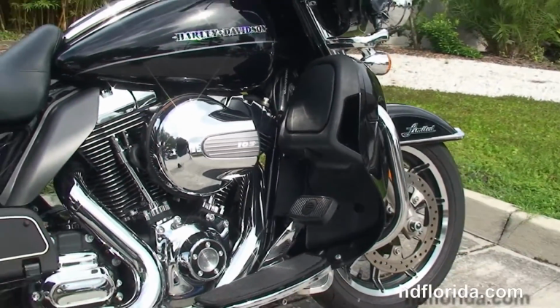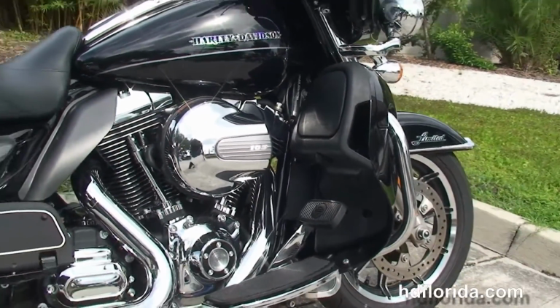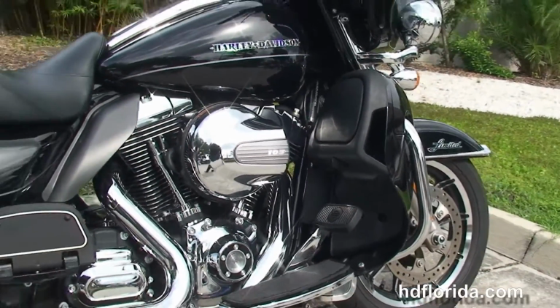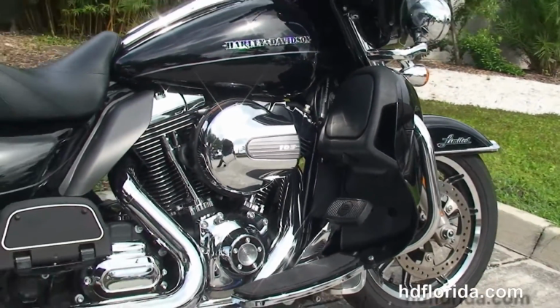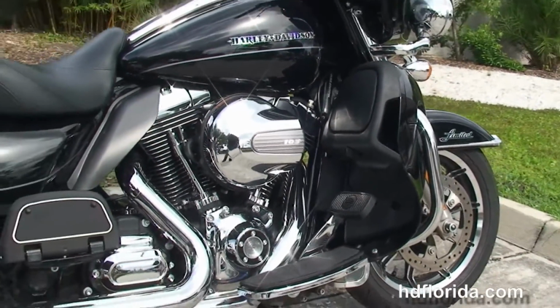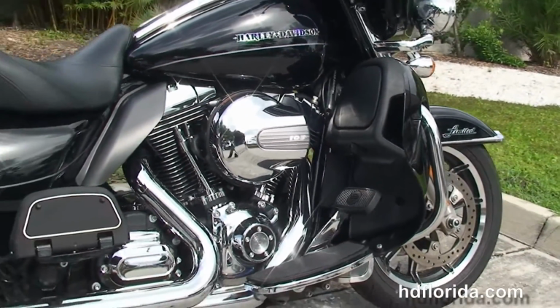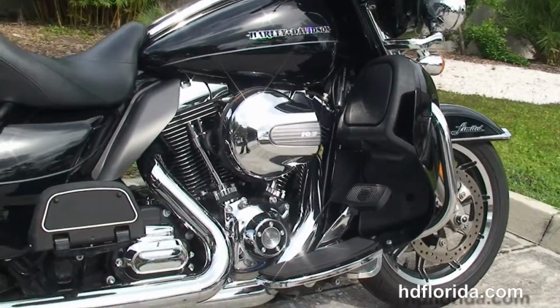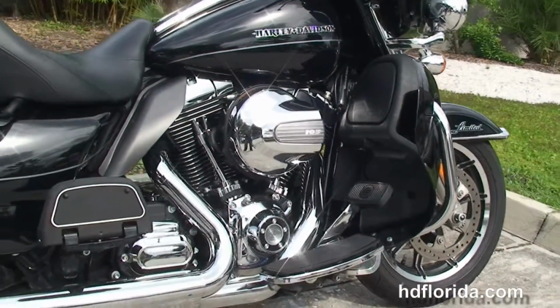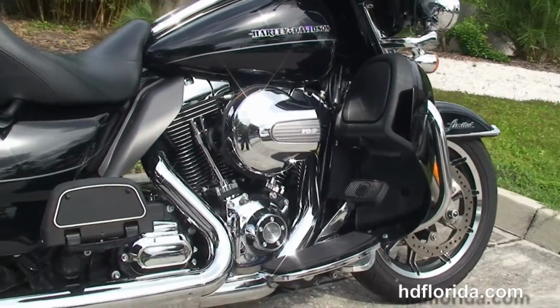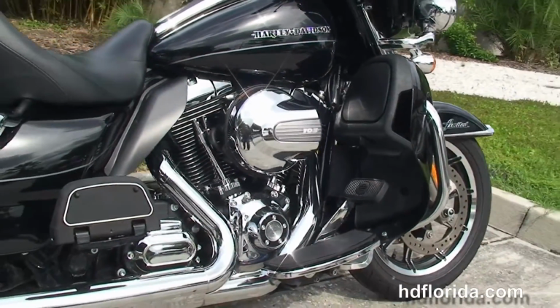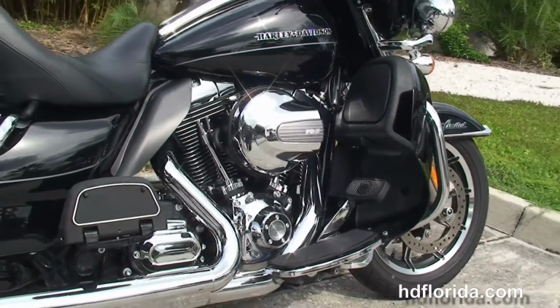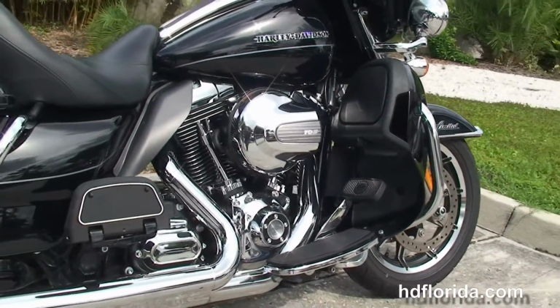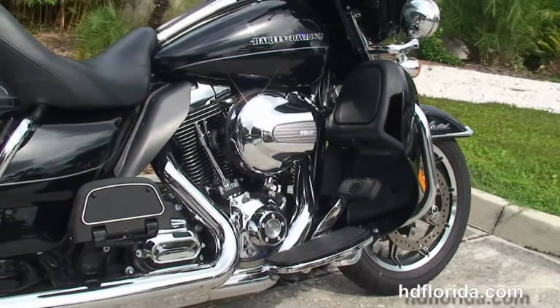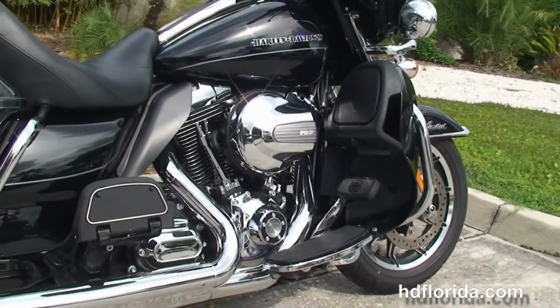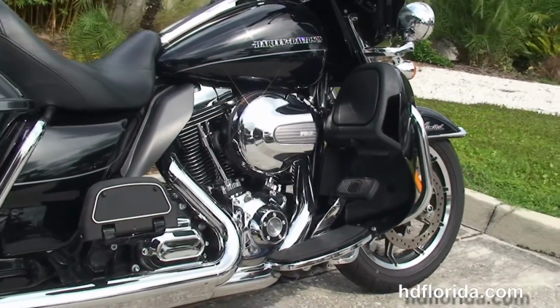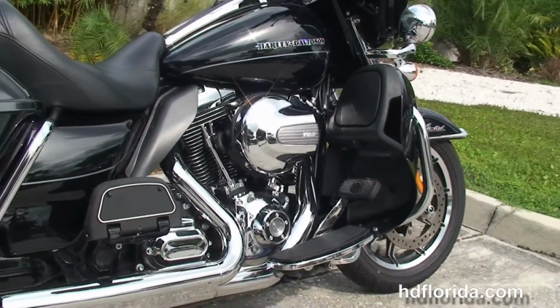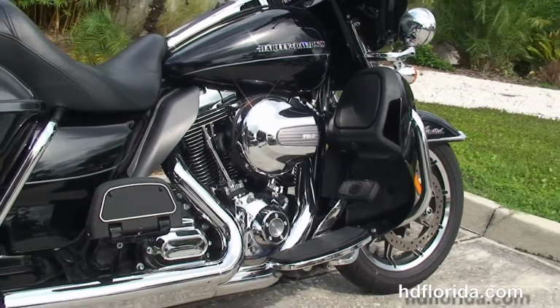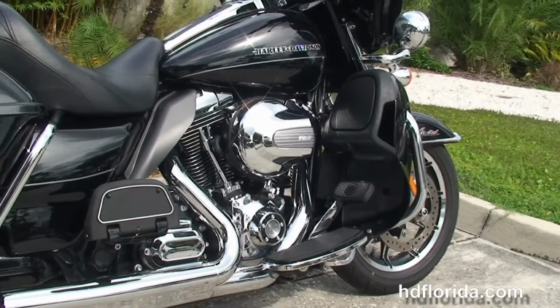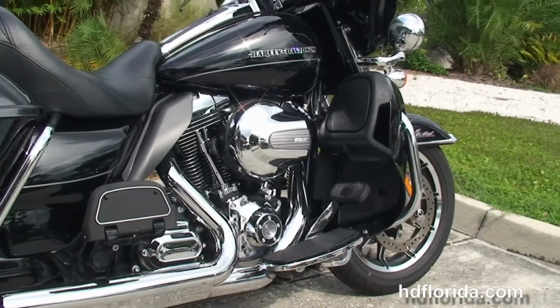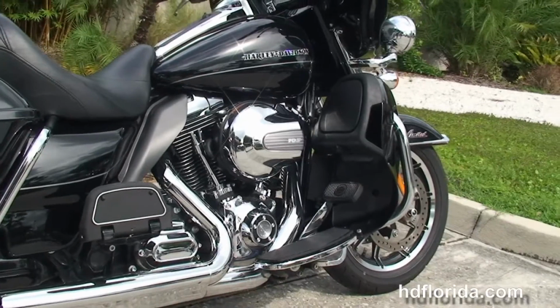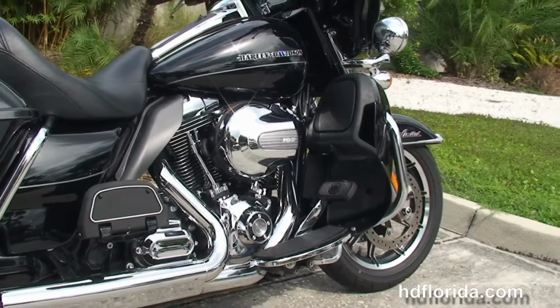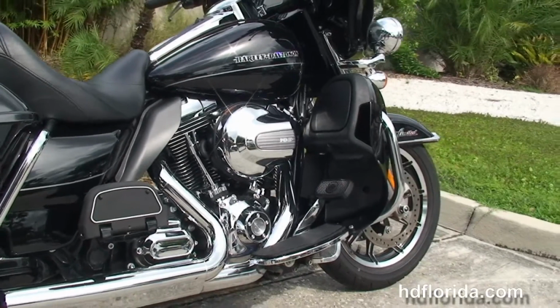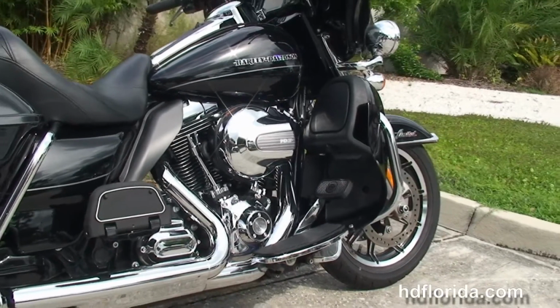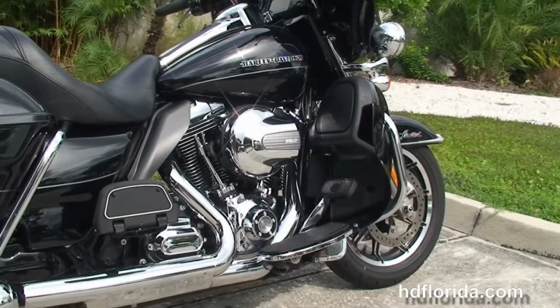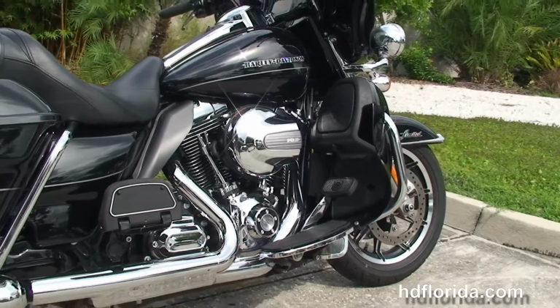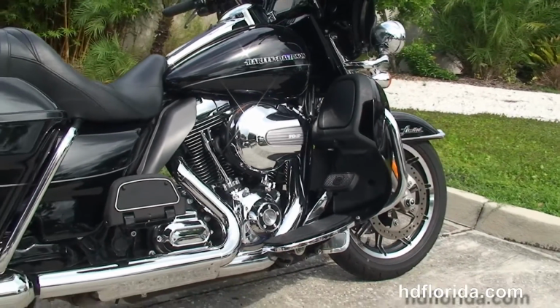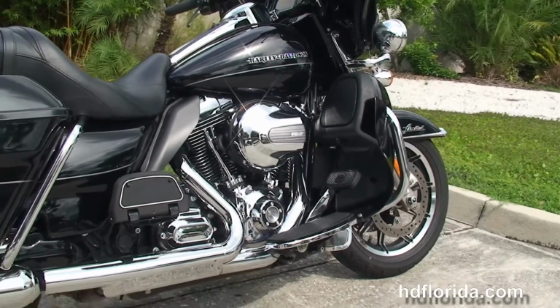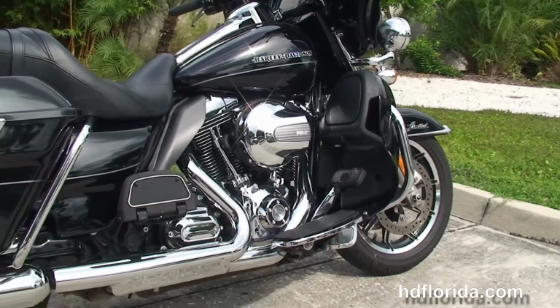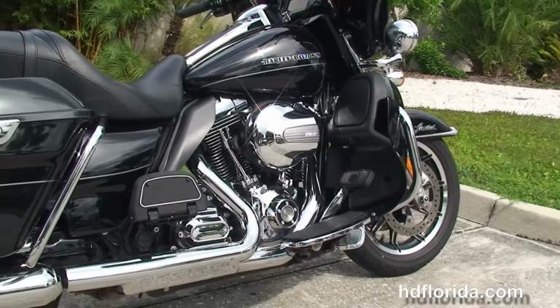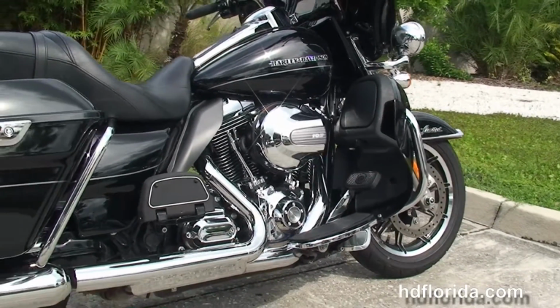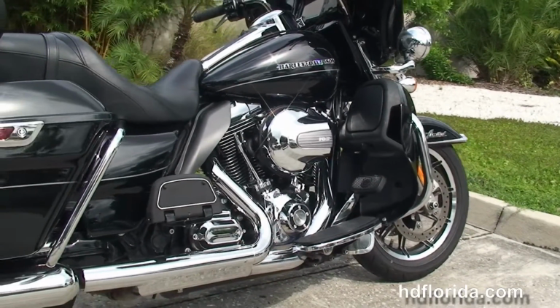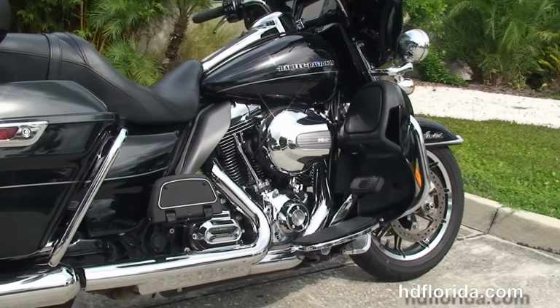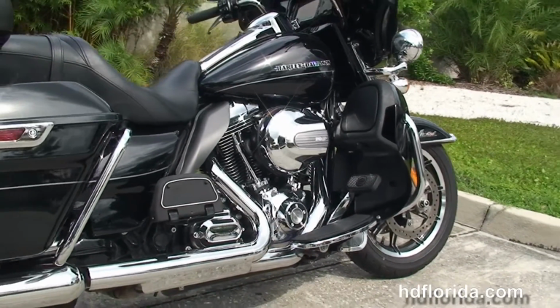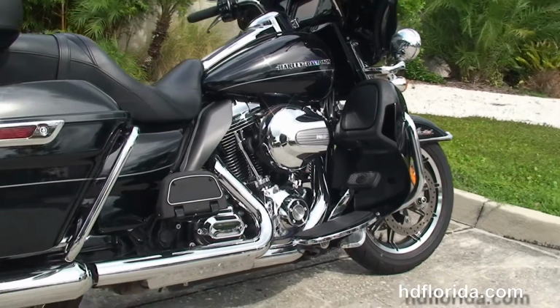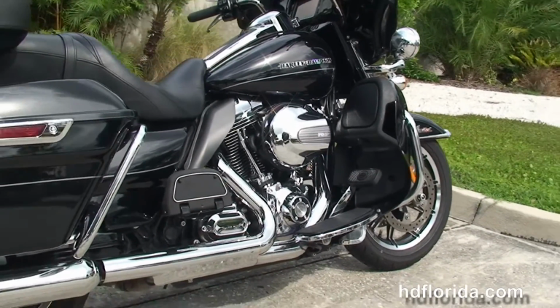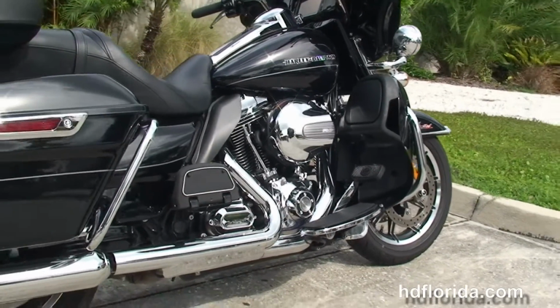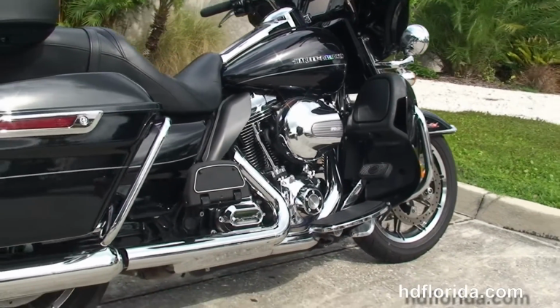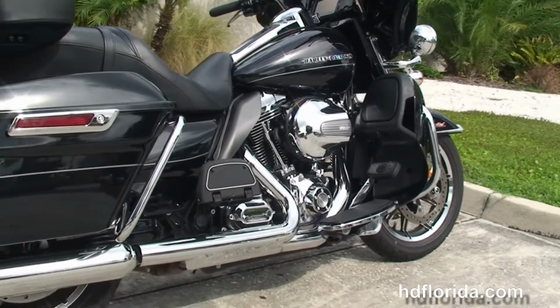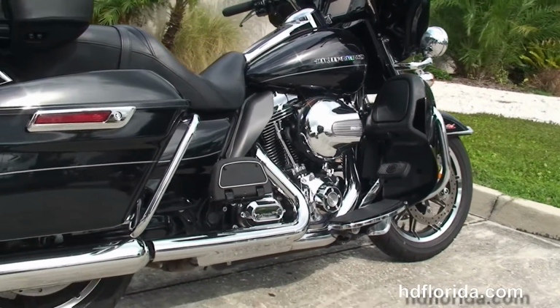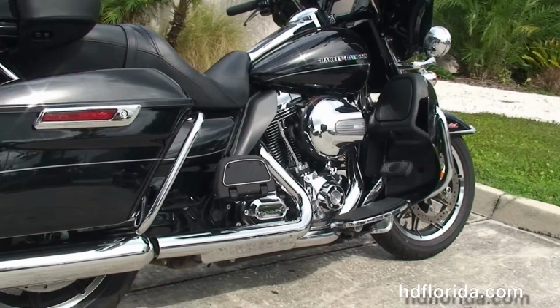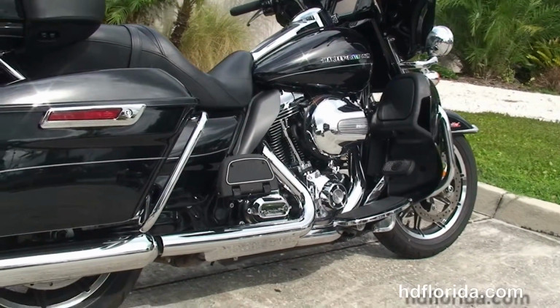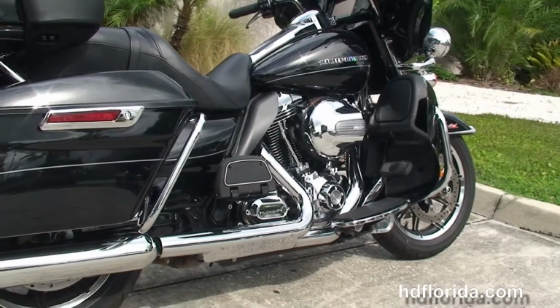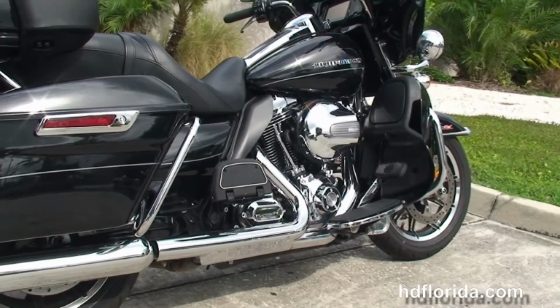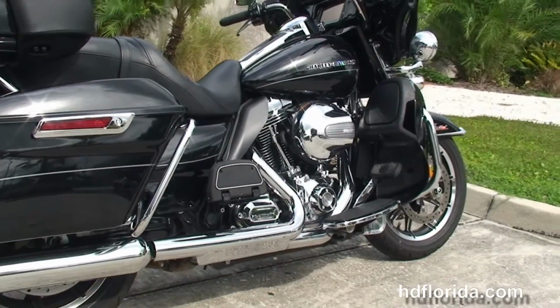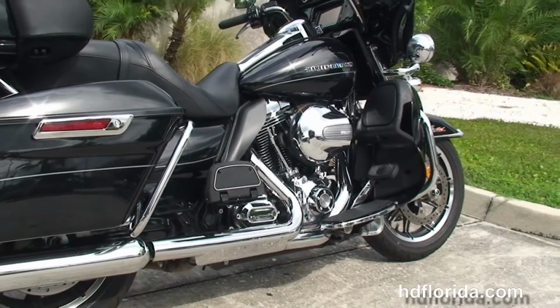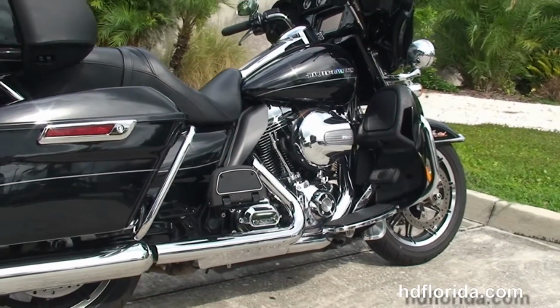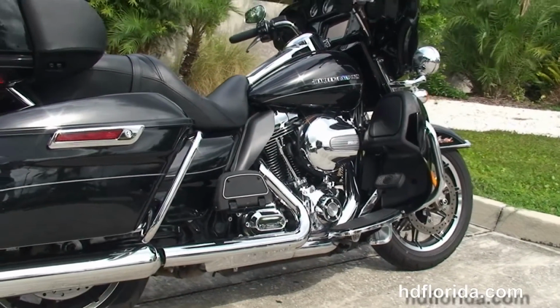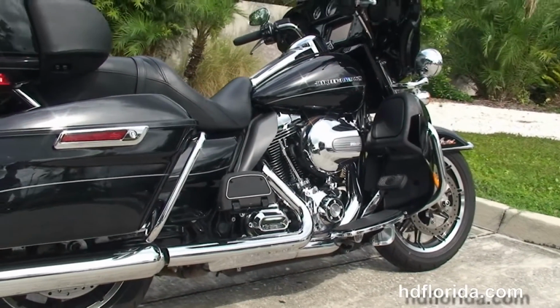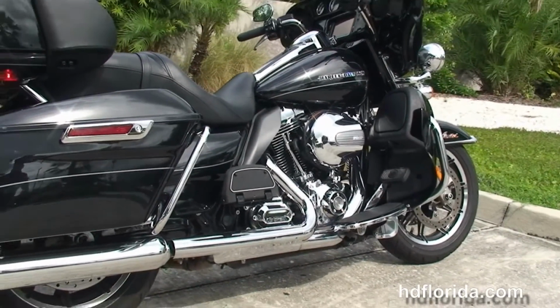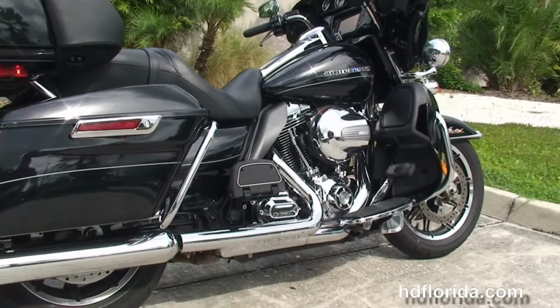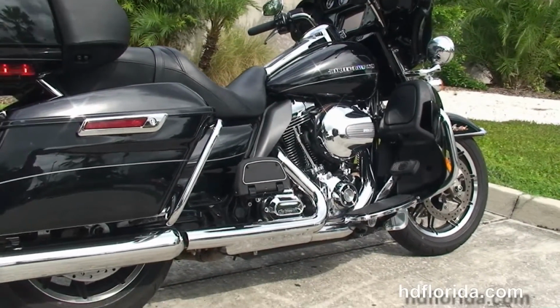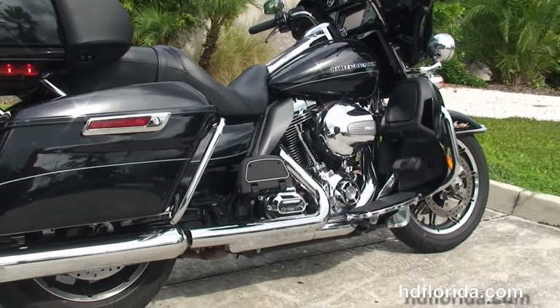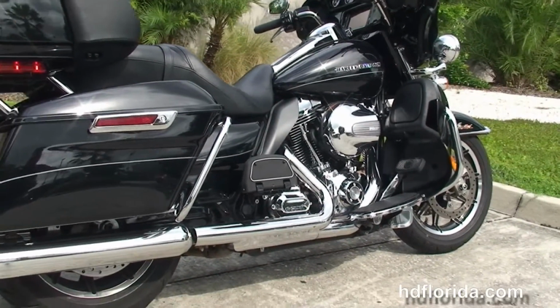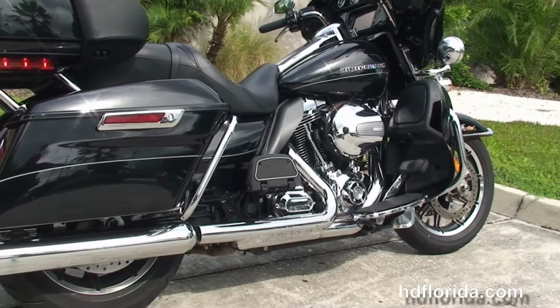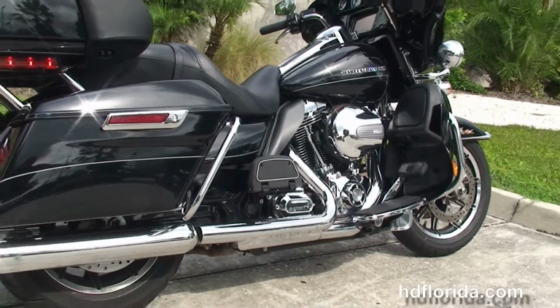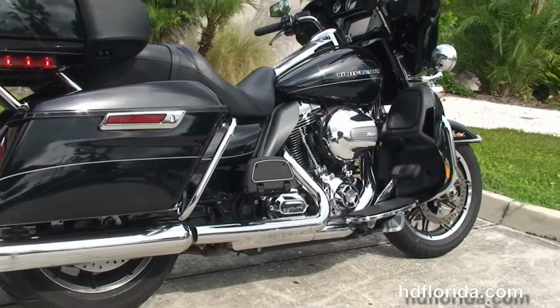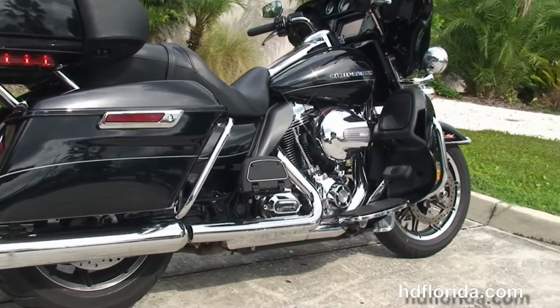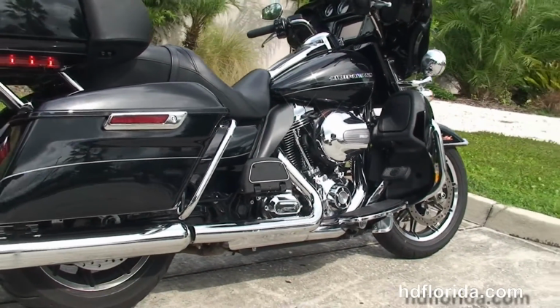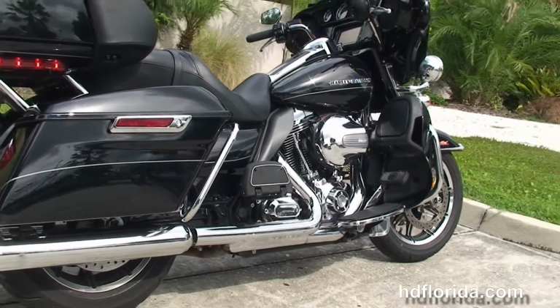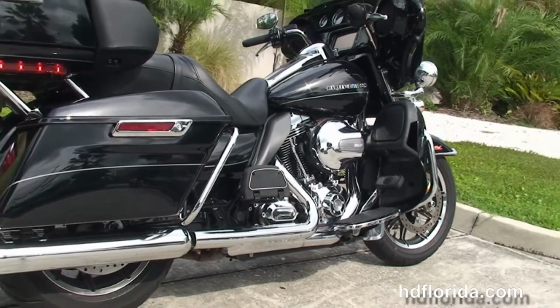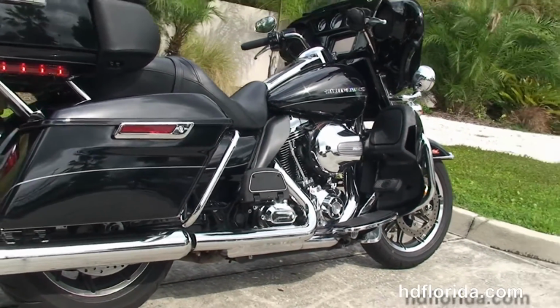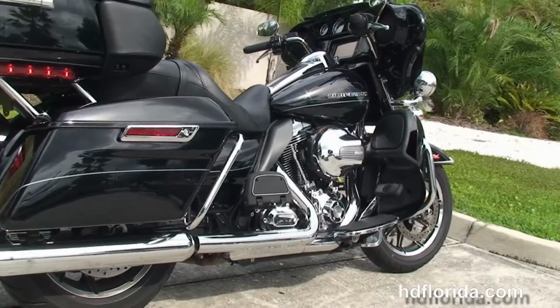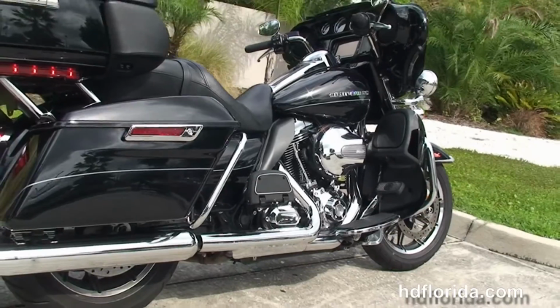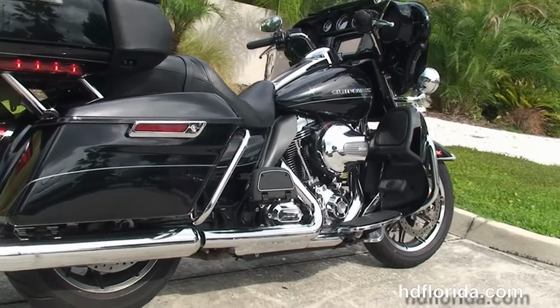You have the color-matched lower fairings that house the radiators and the fans for the high-output 103 cubic inch twin-cam engine with six-speed transmission.